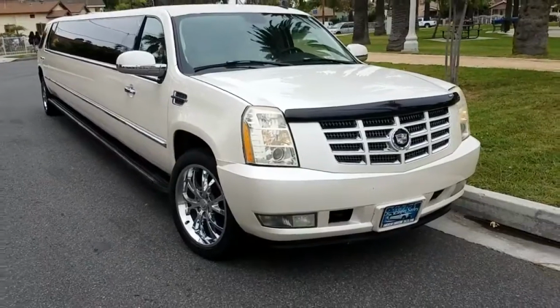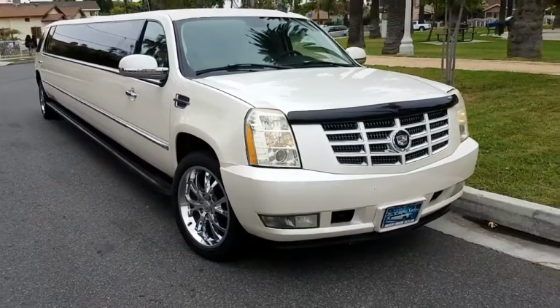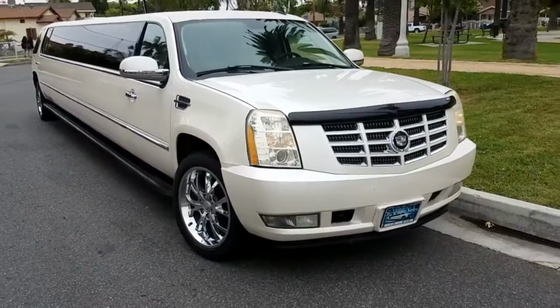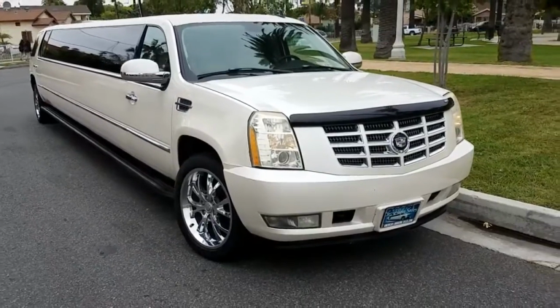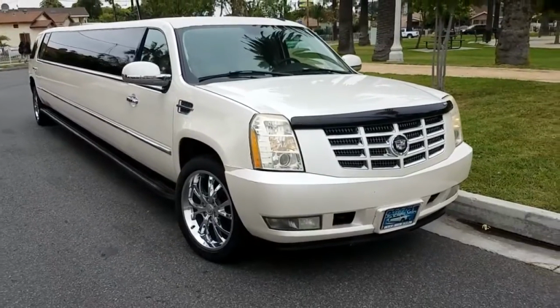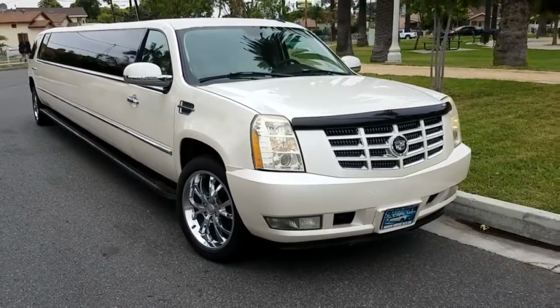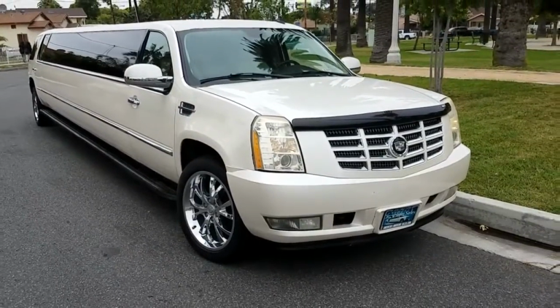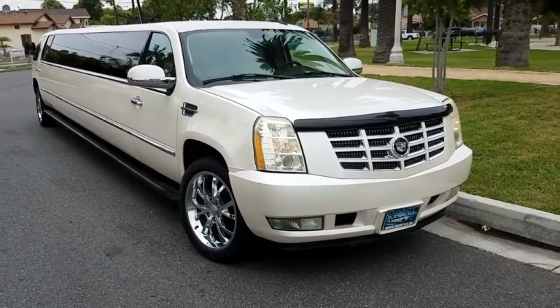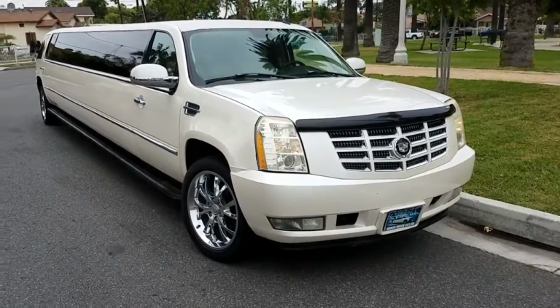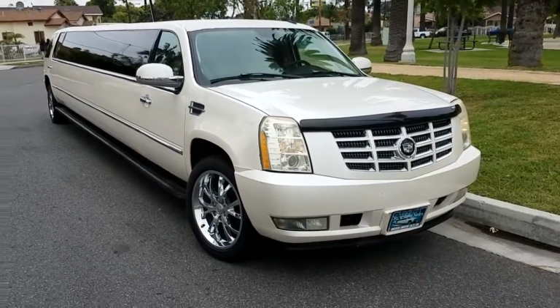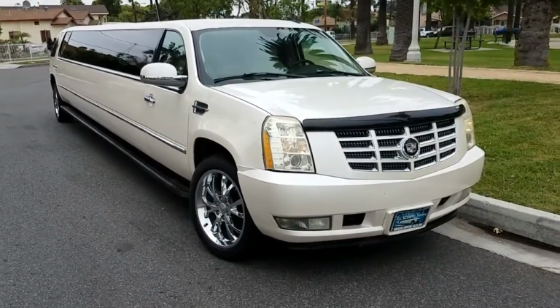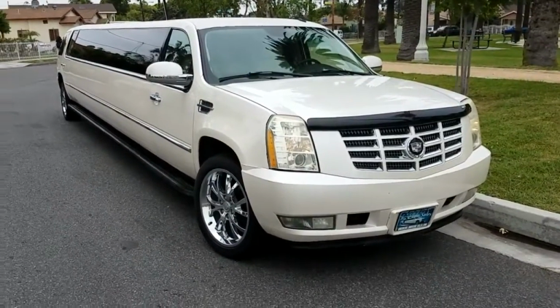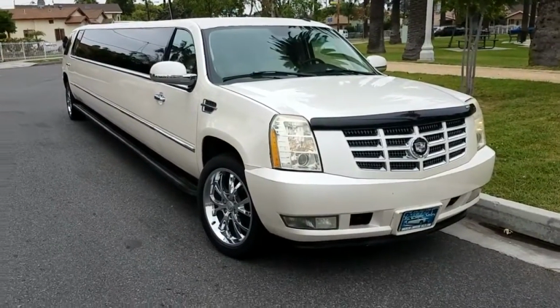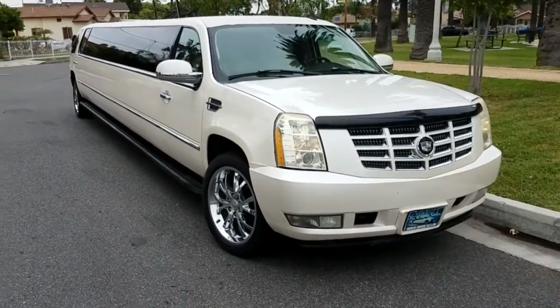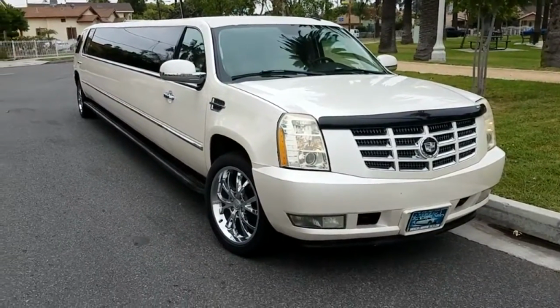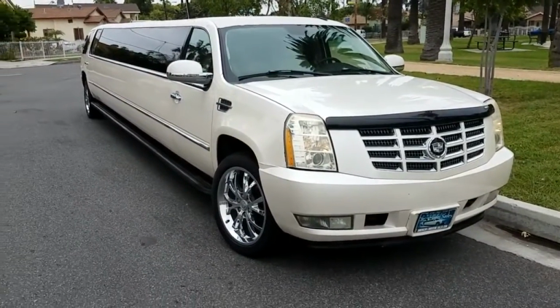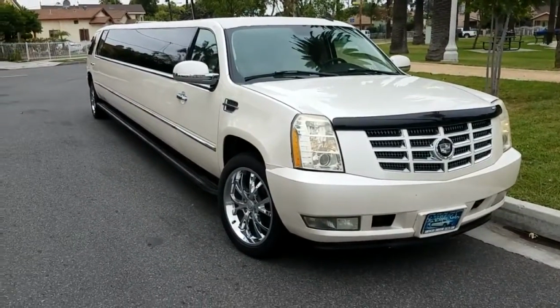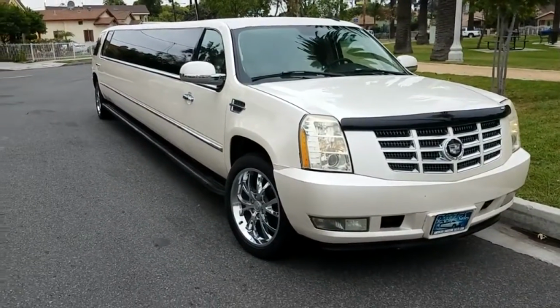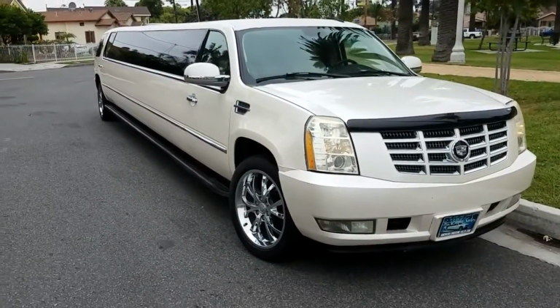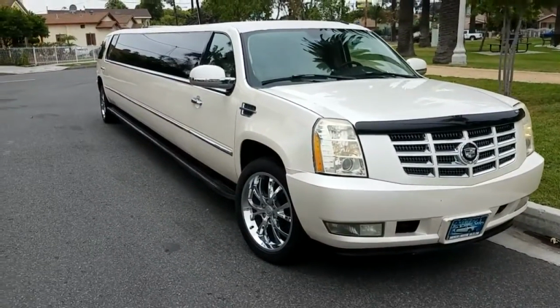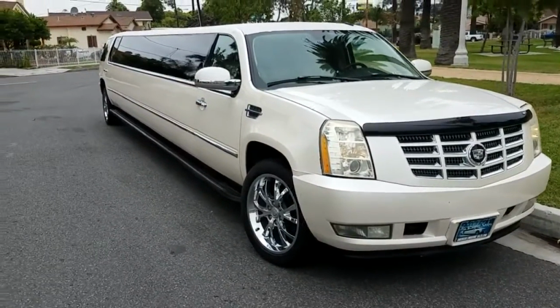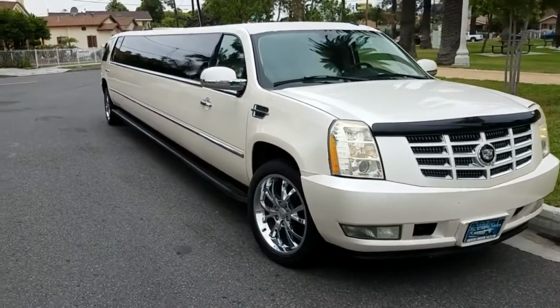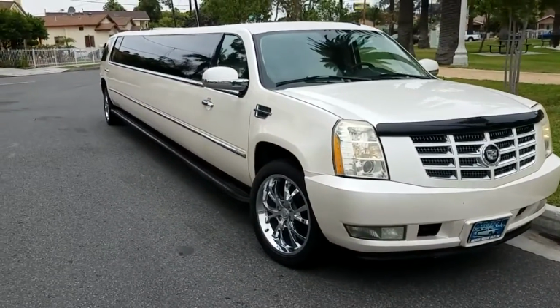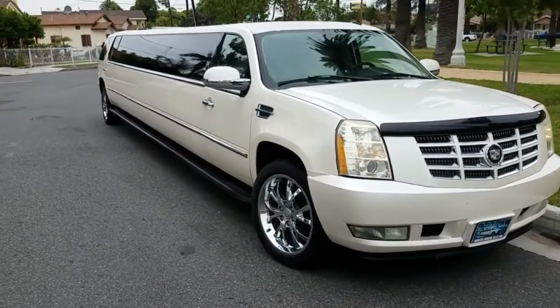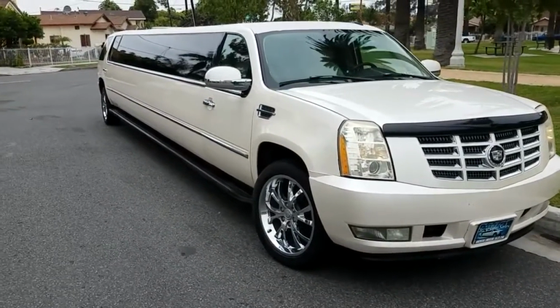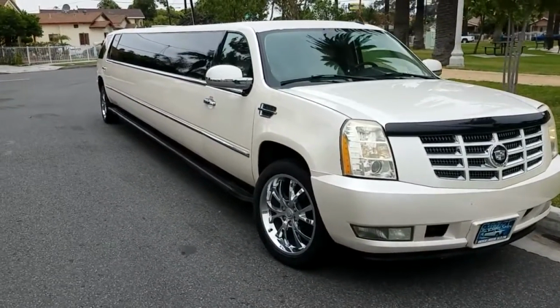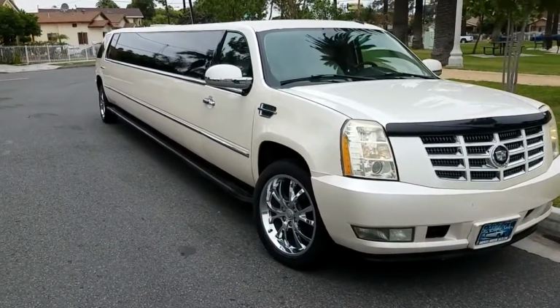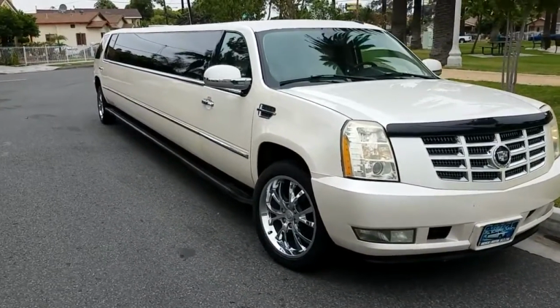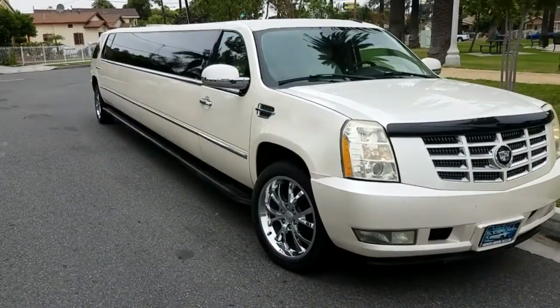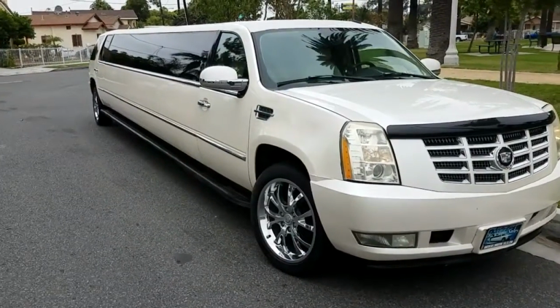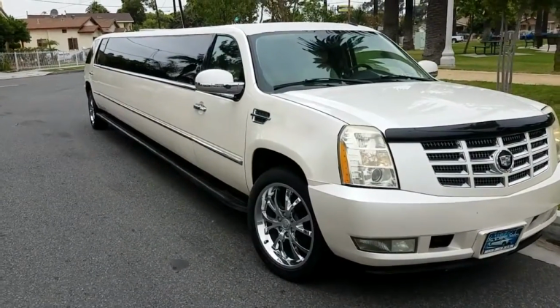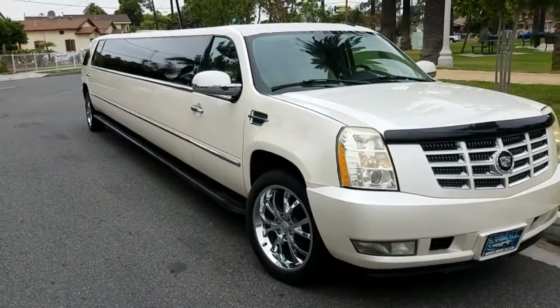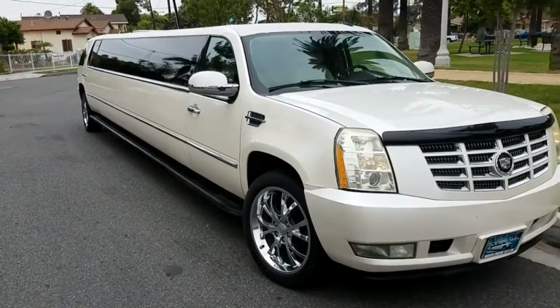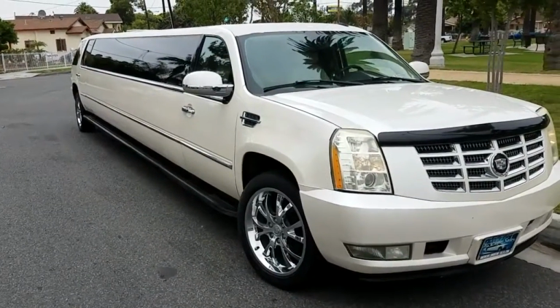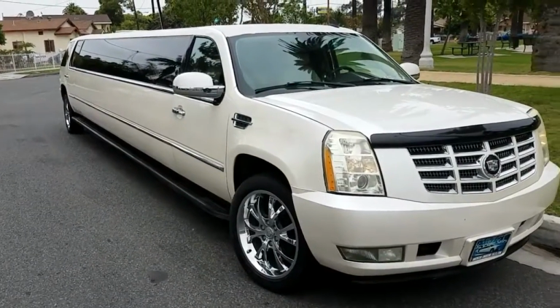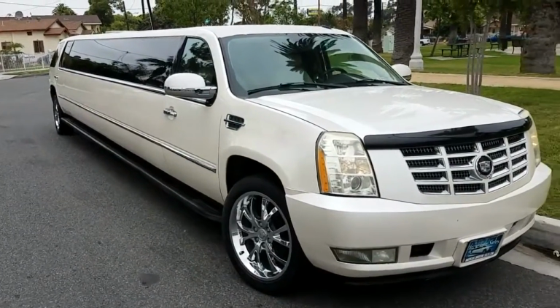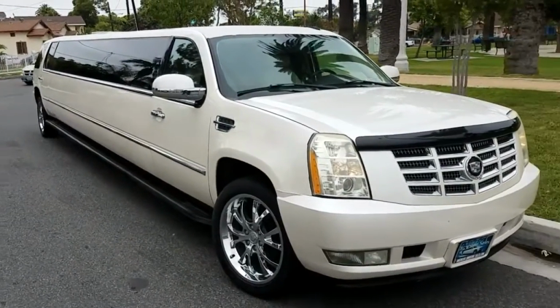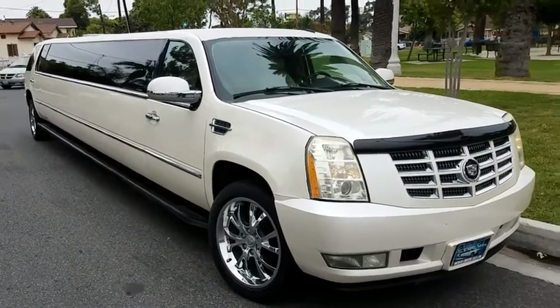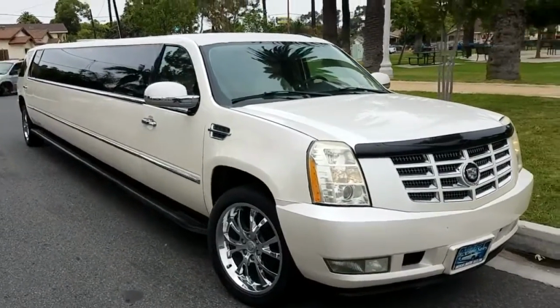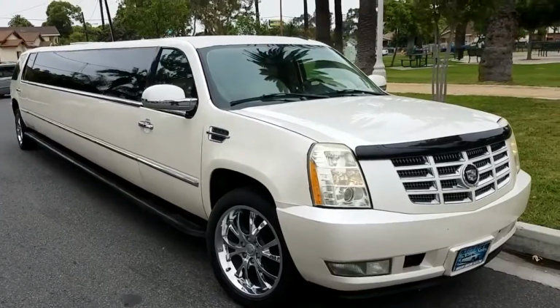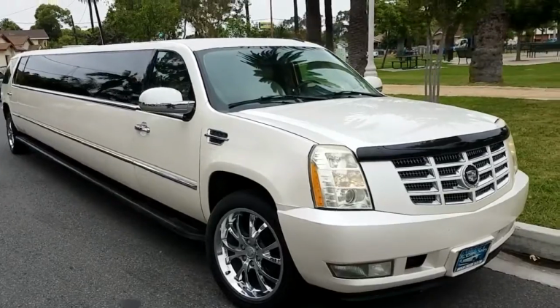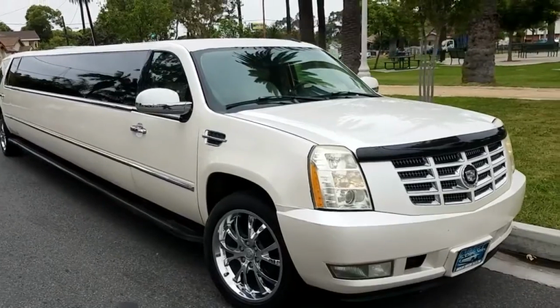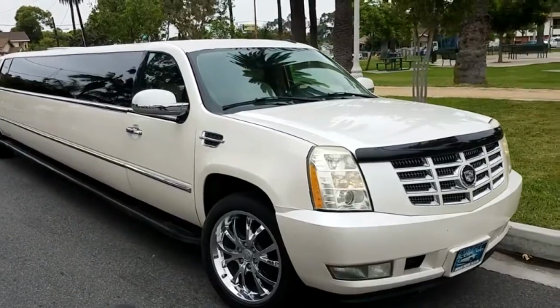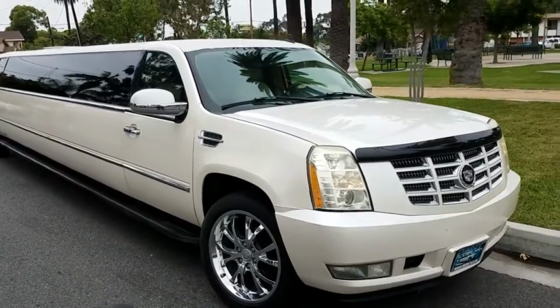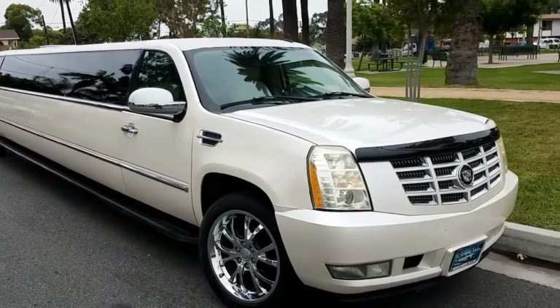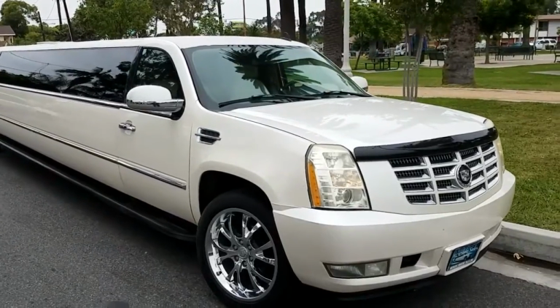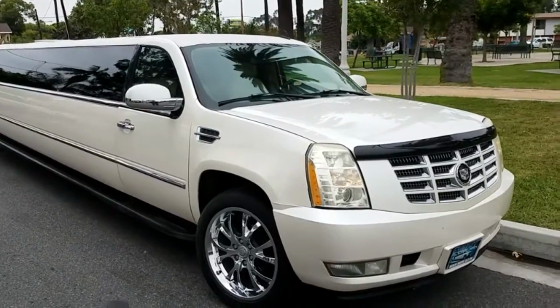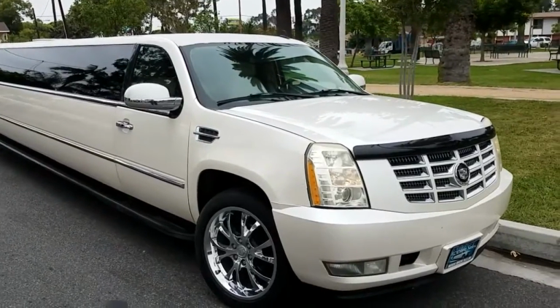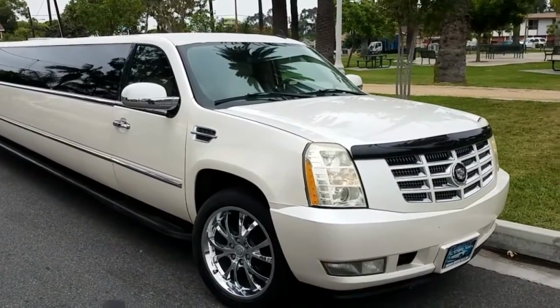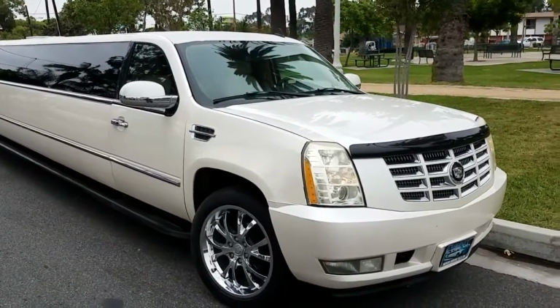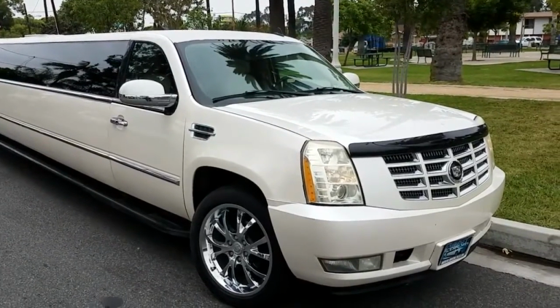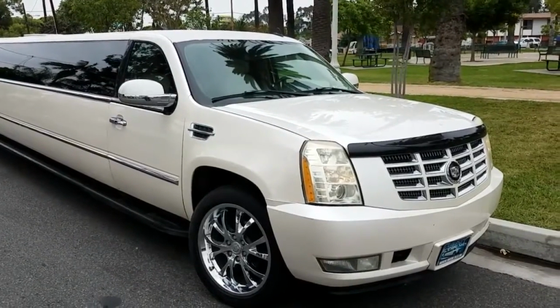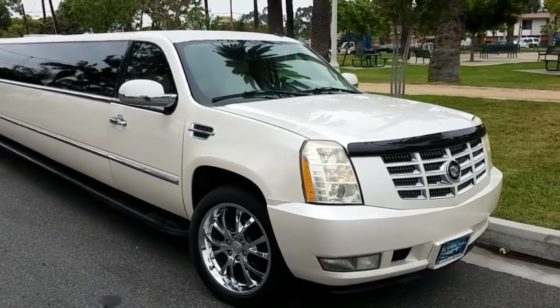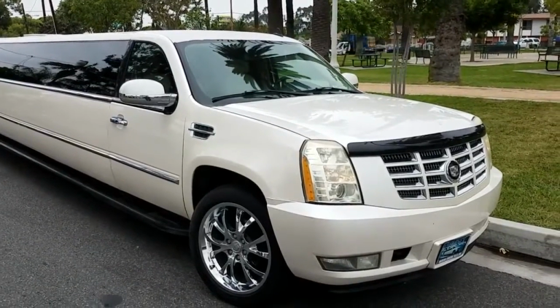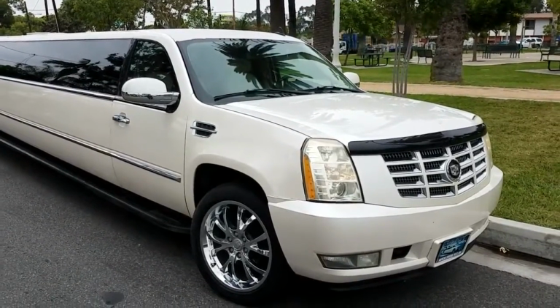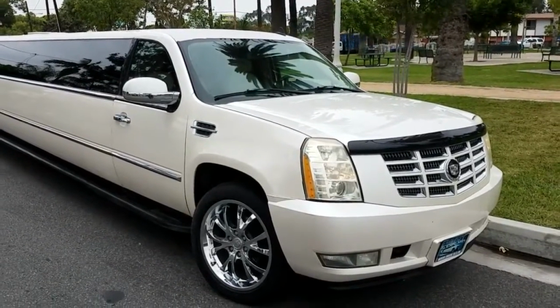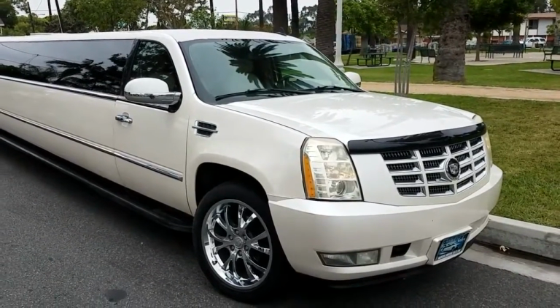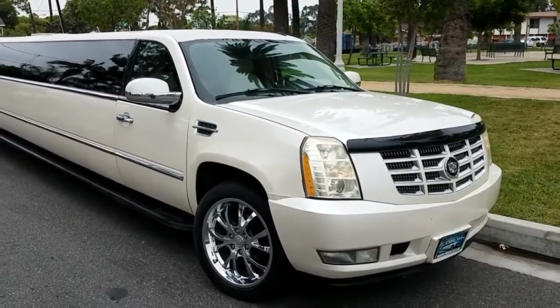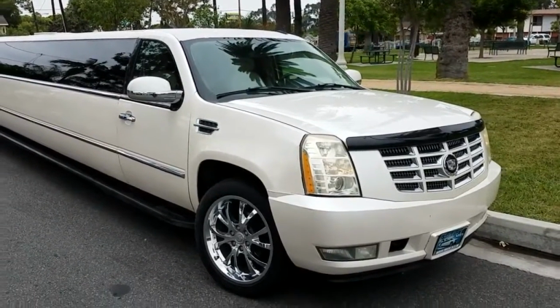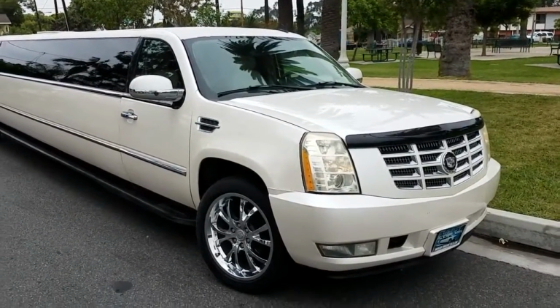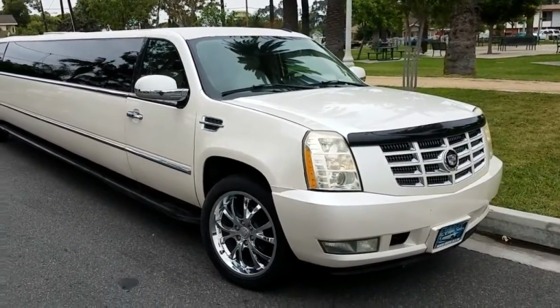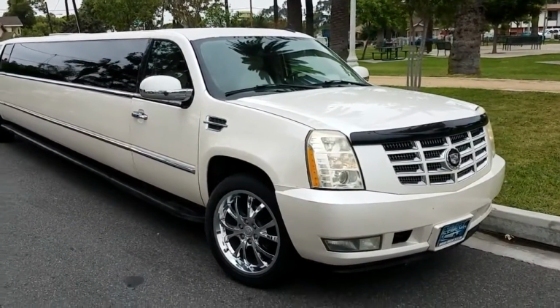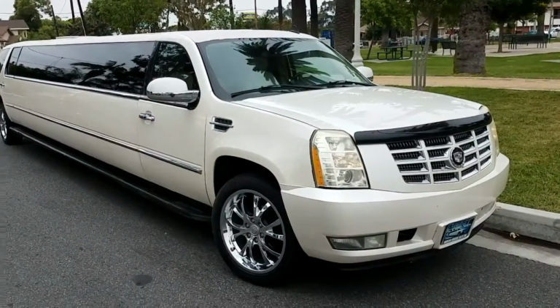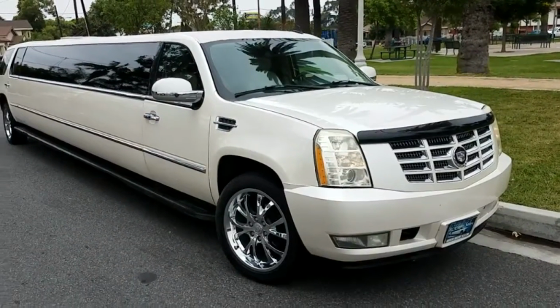Hey everybody, how you doing today? This is Richard over at American Limousine Sales, Los Angeles, California — AmericanLimousinesSales.com.